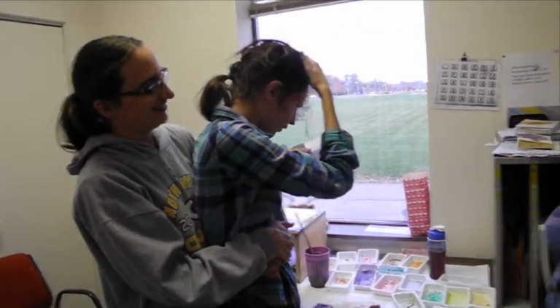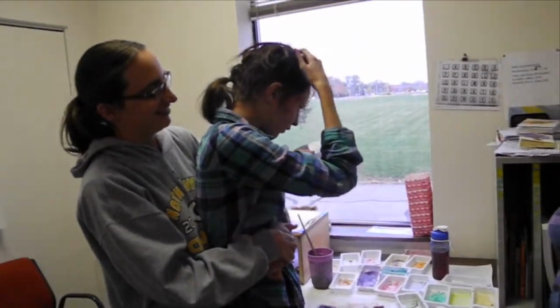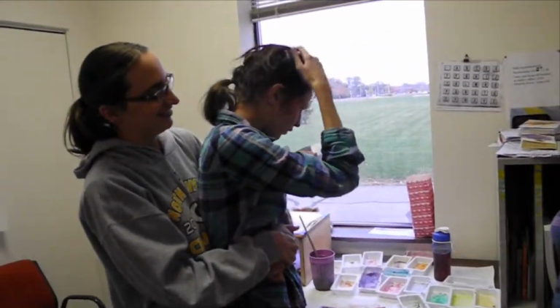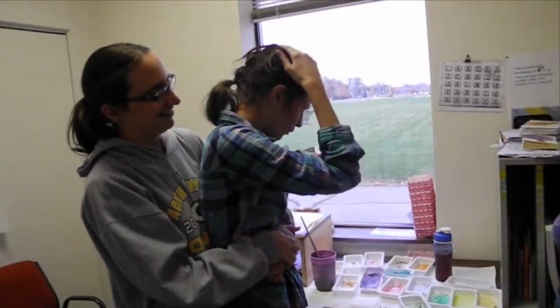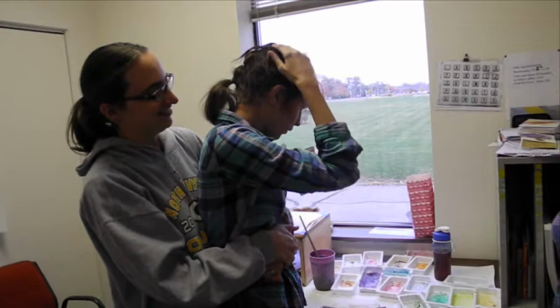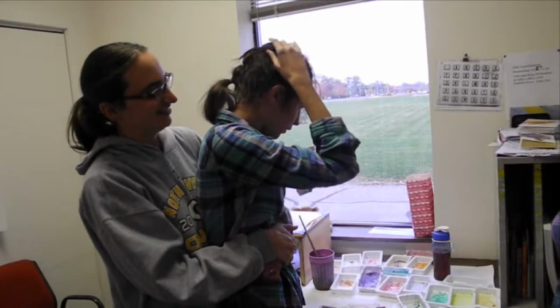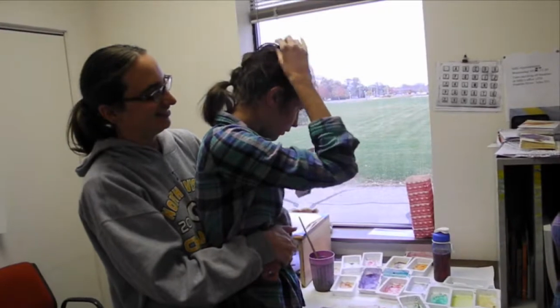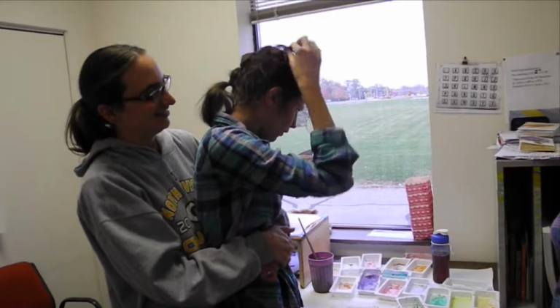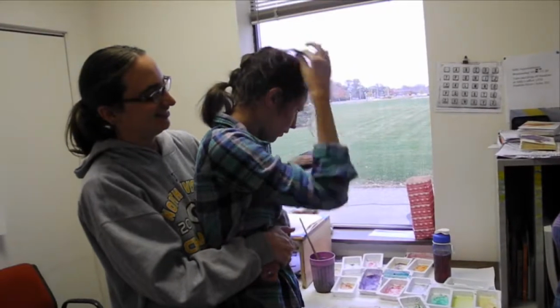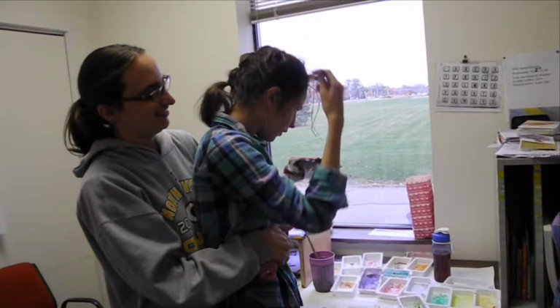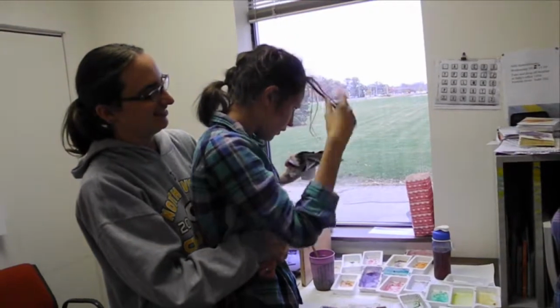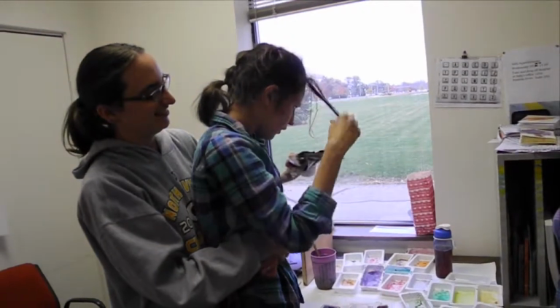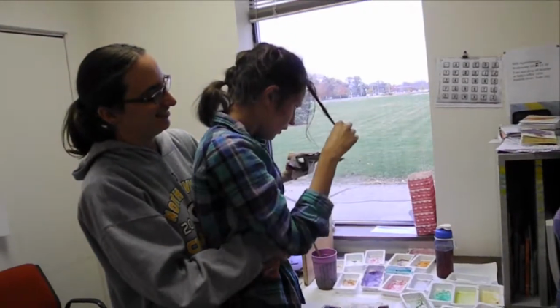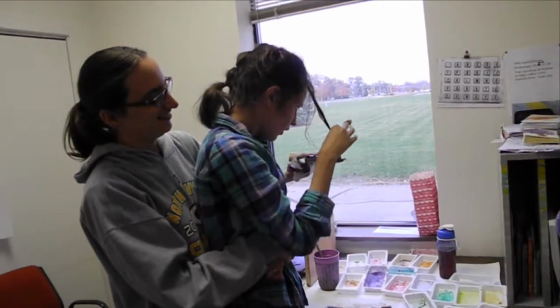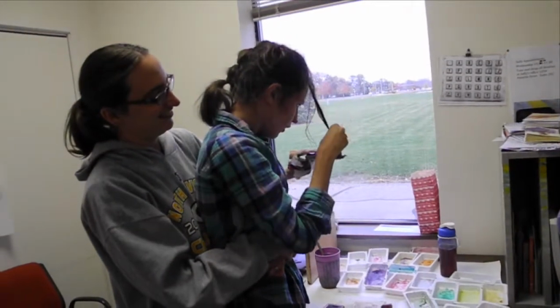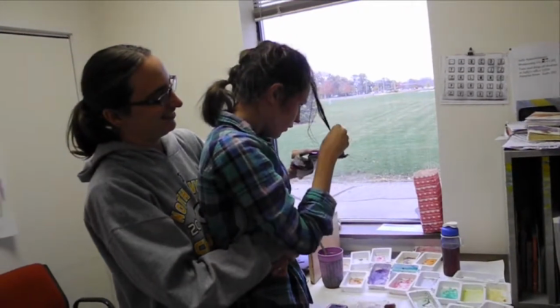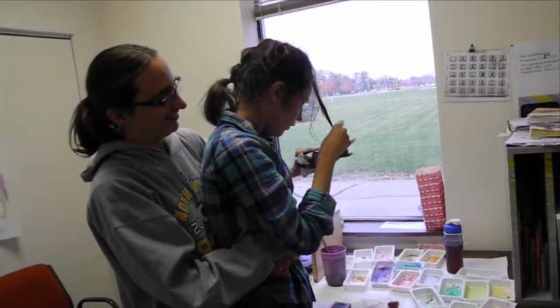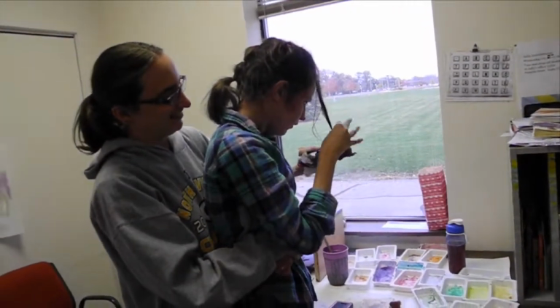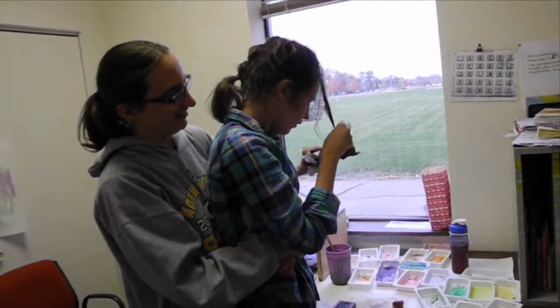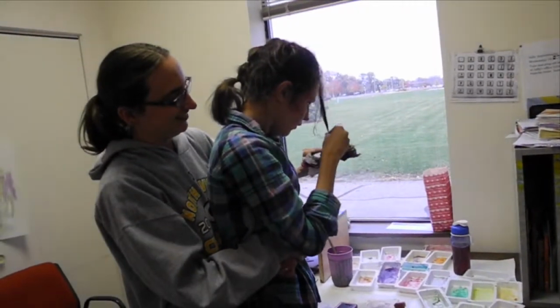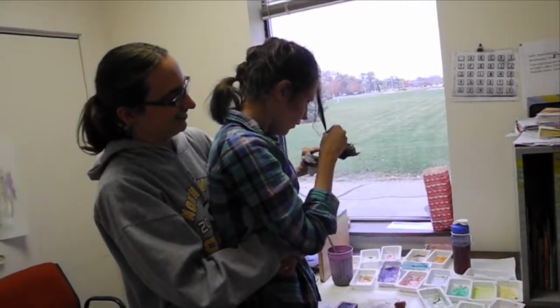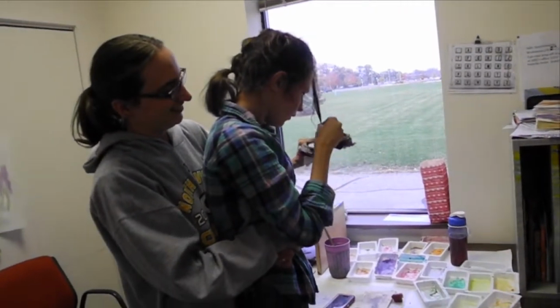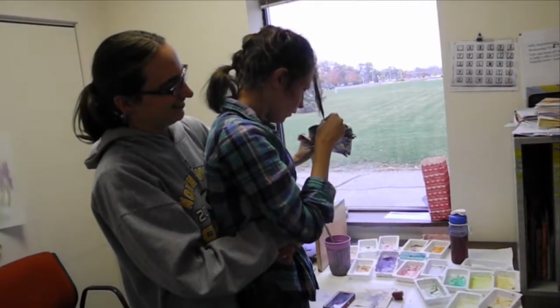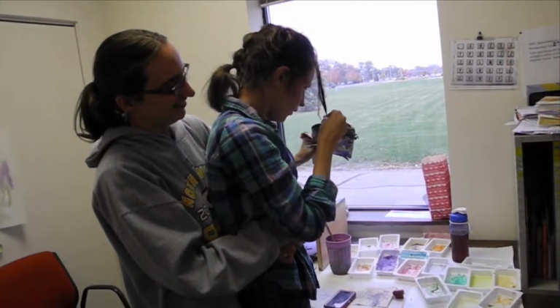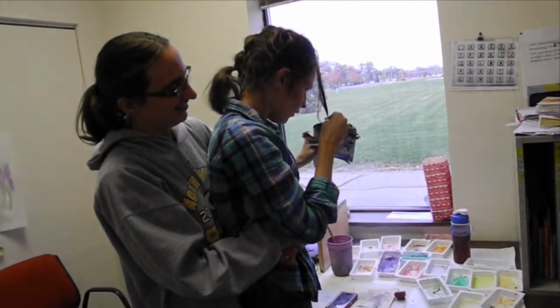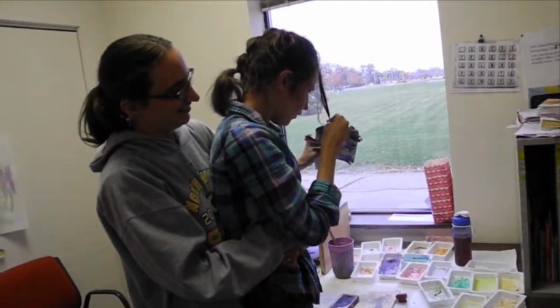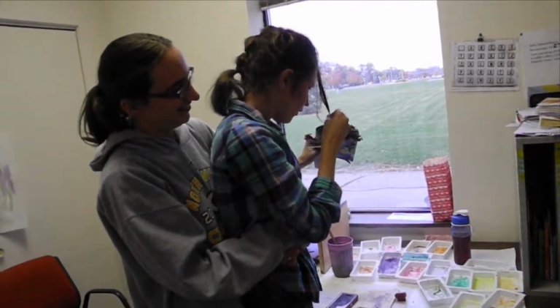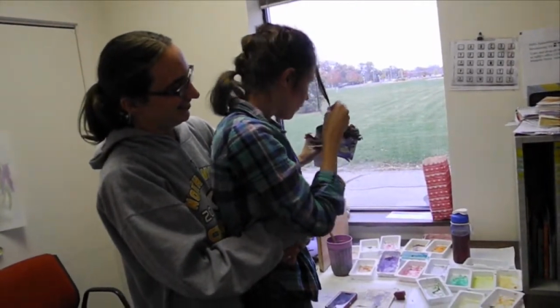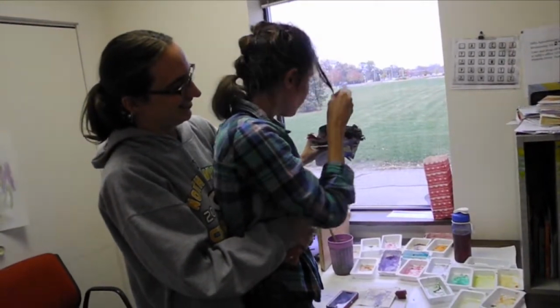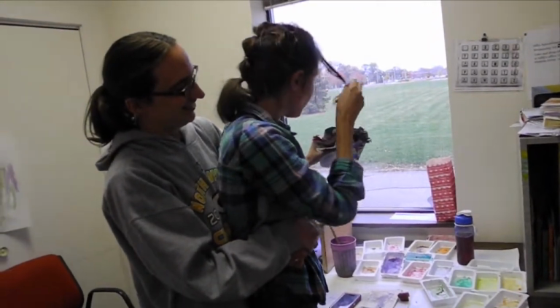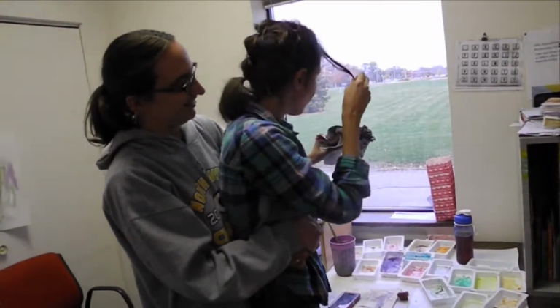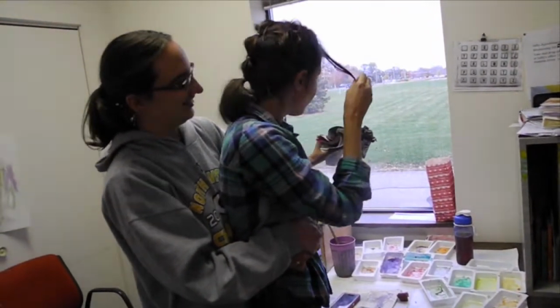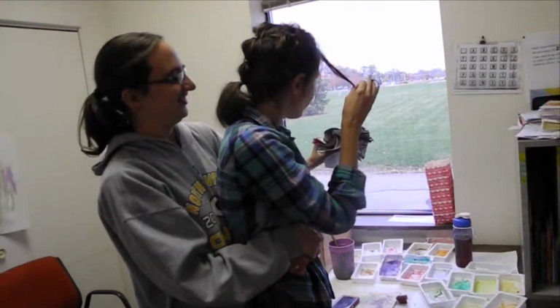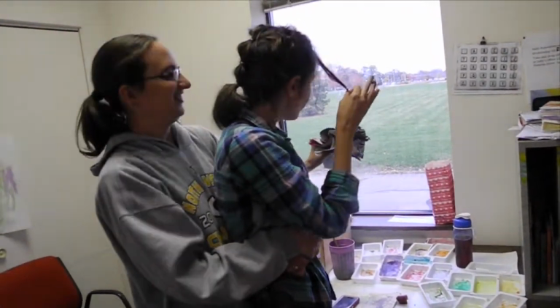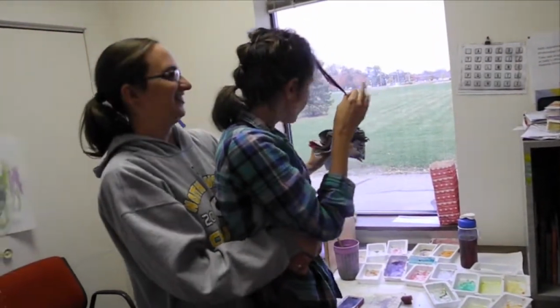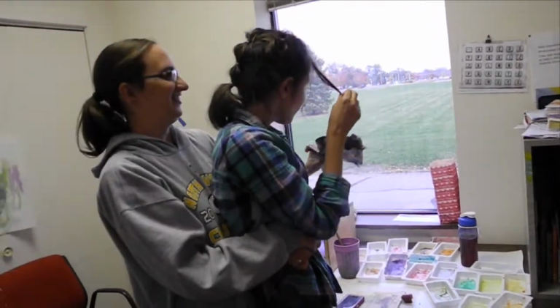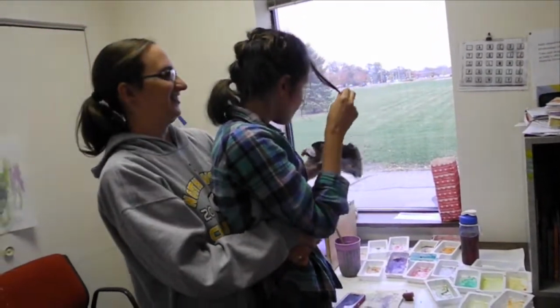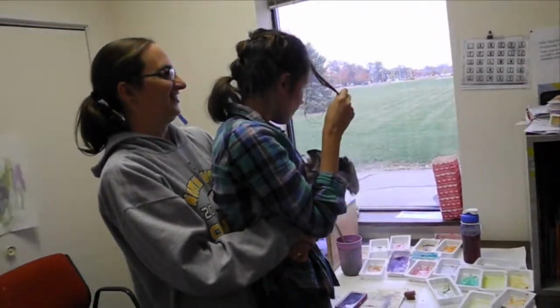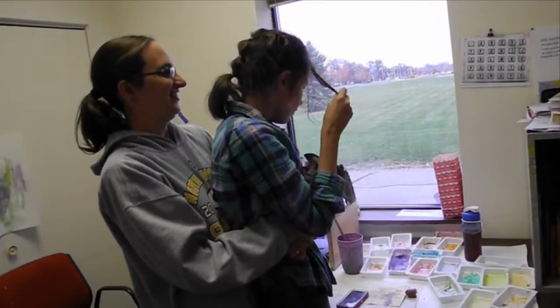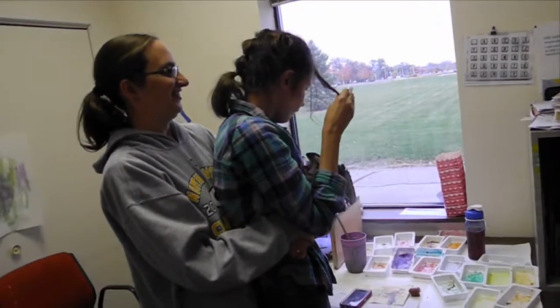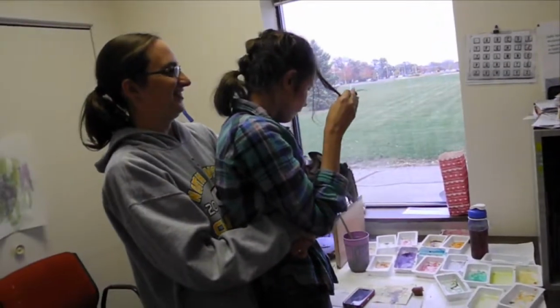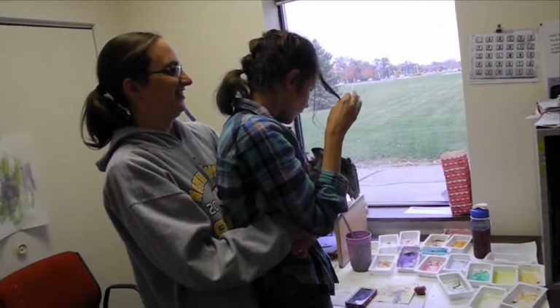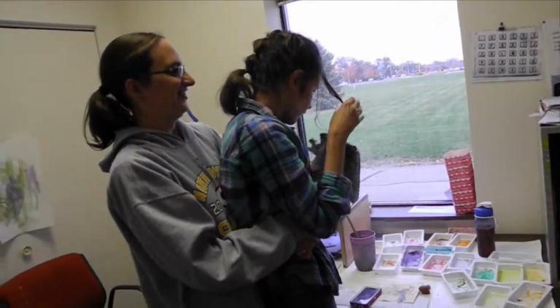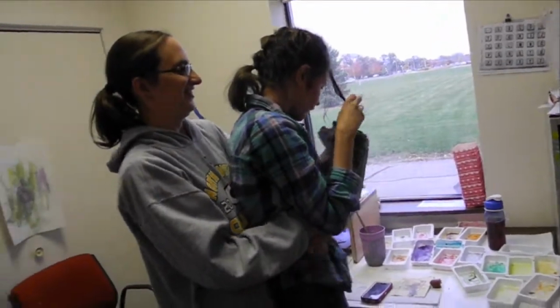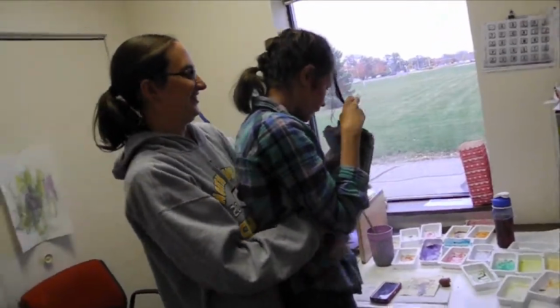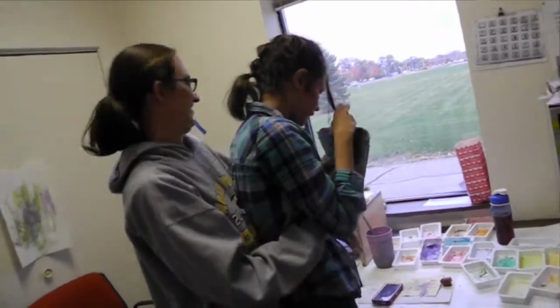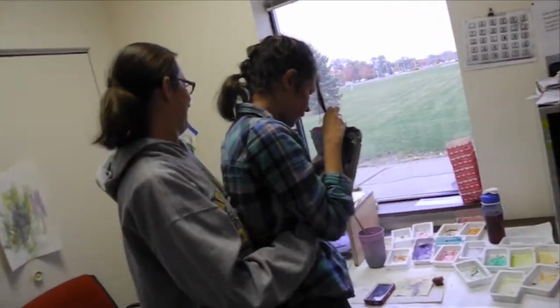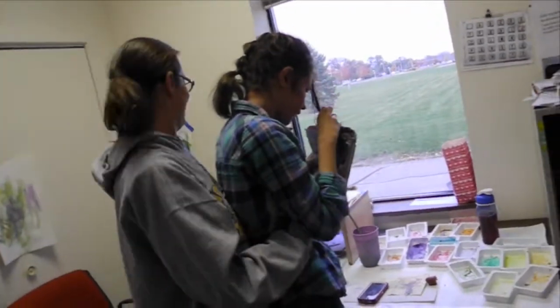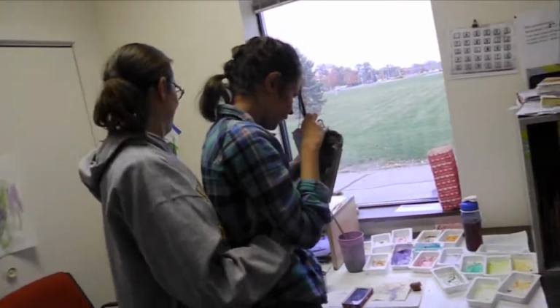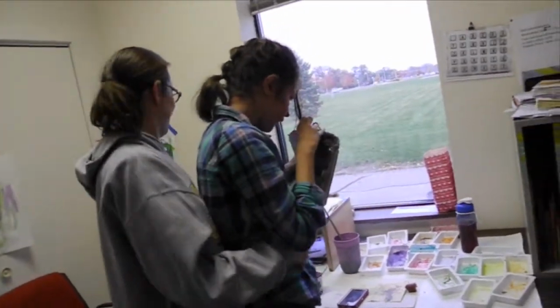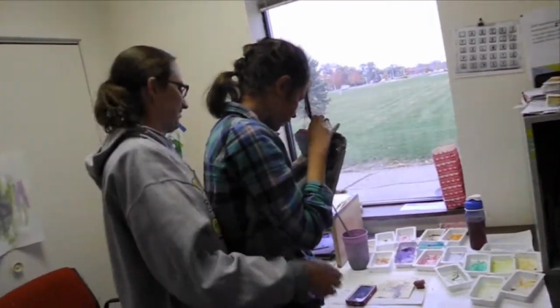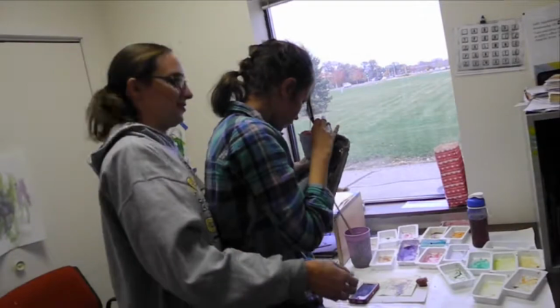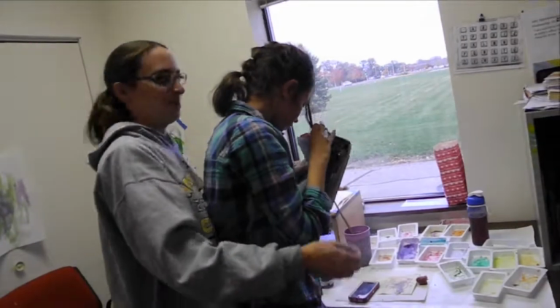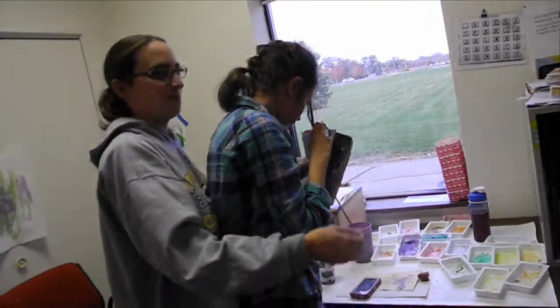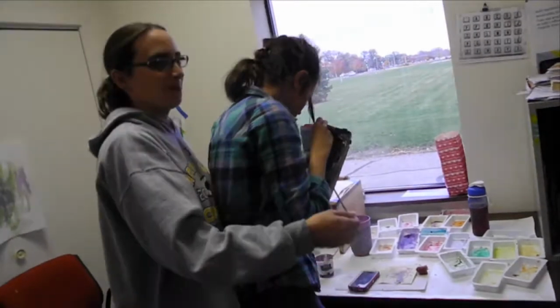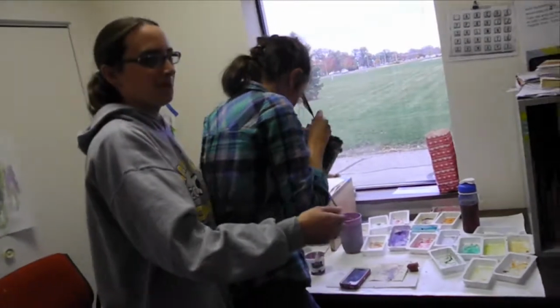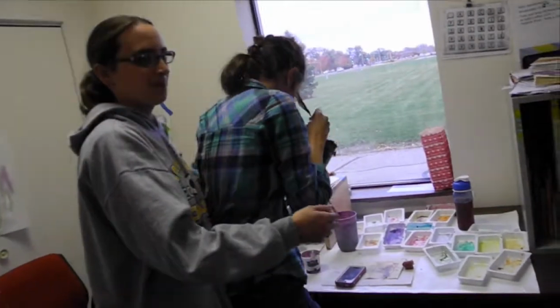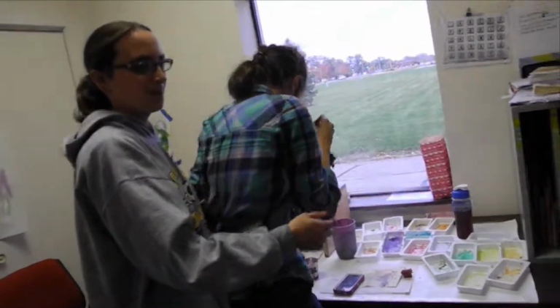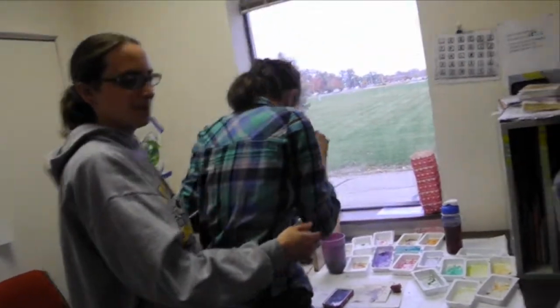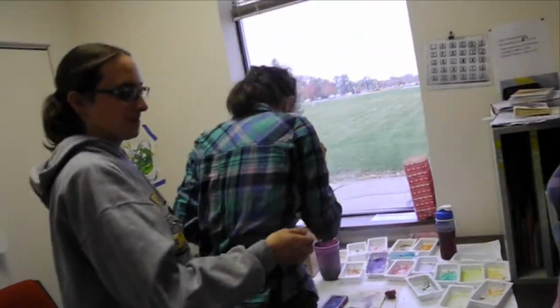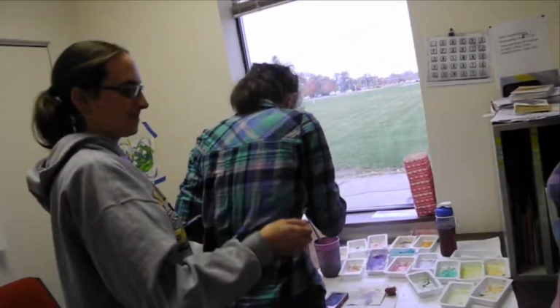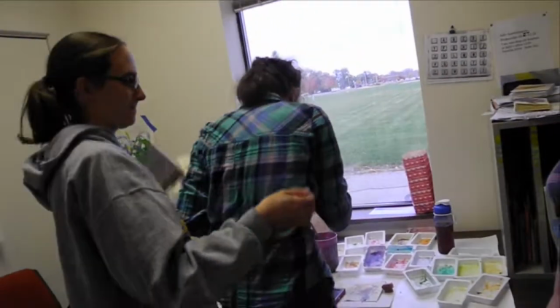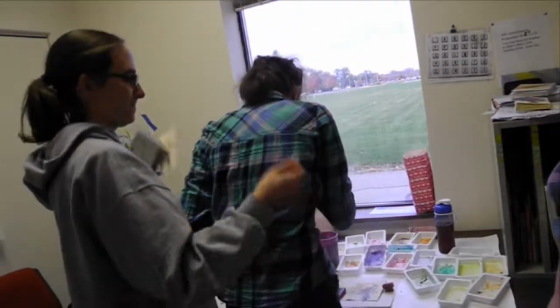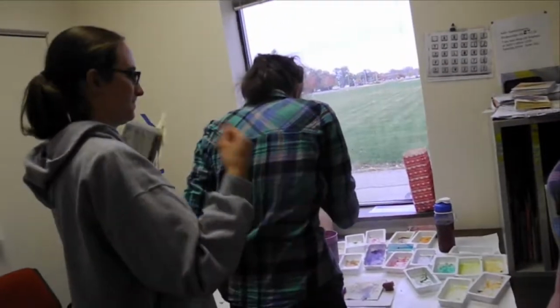Hi, Heather. Do you... what's your favorite piece of art?